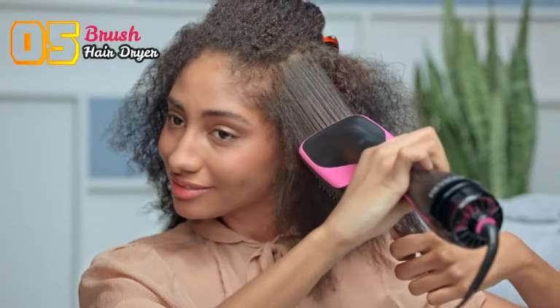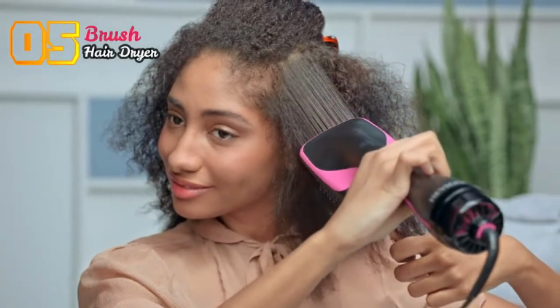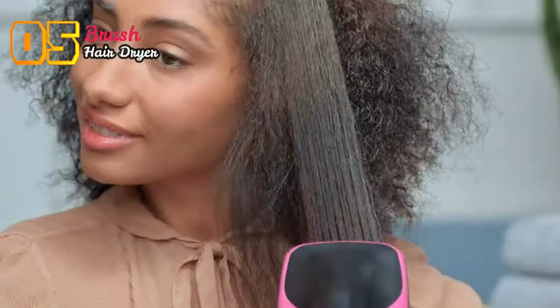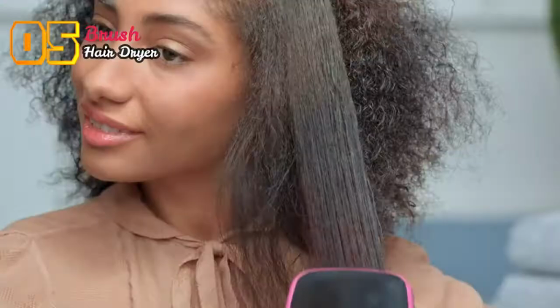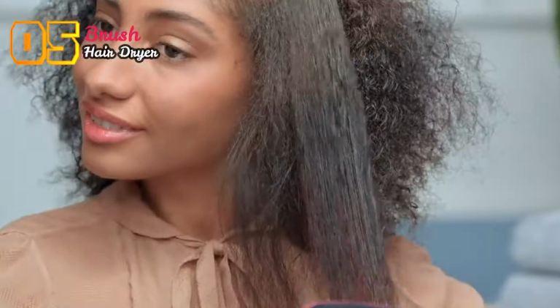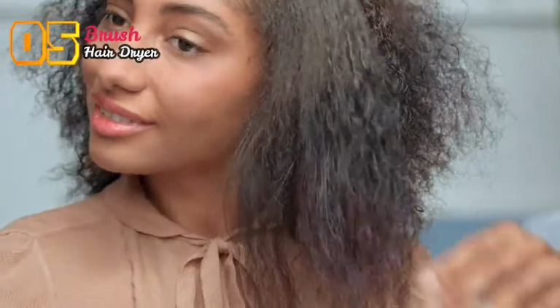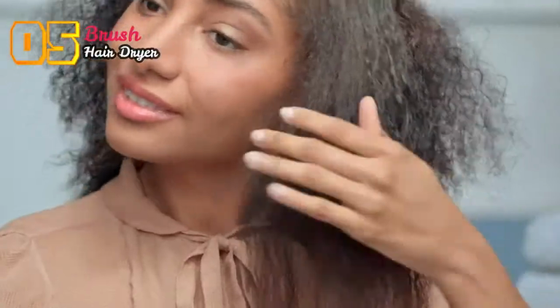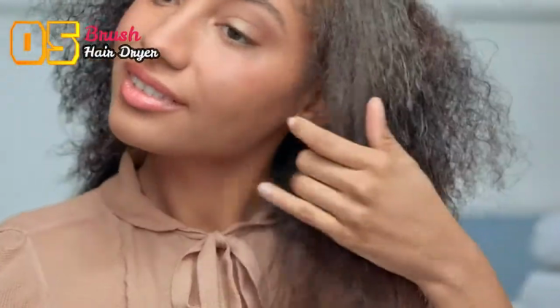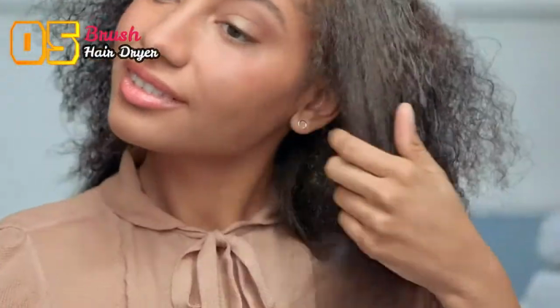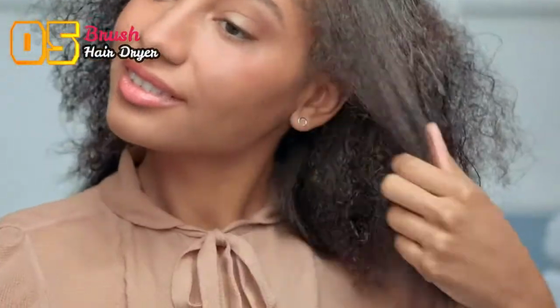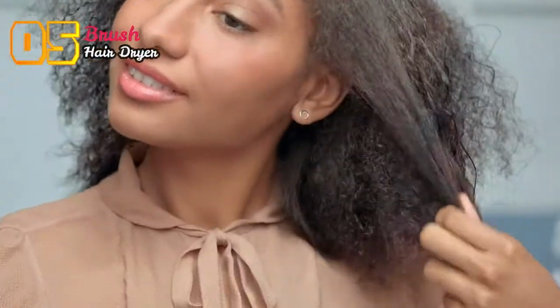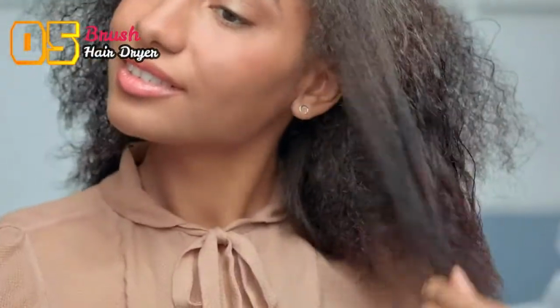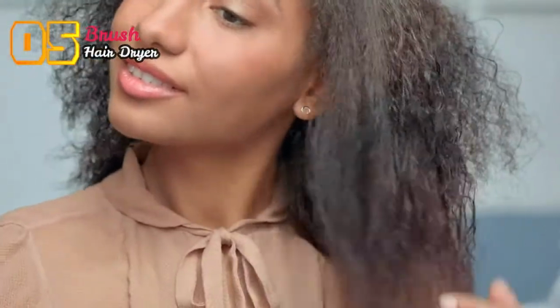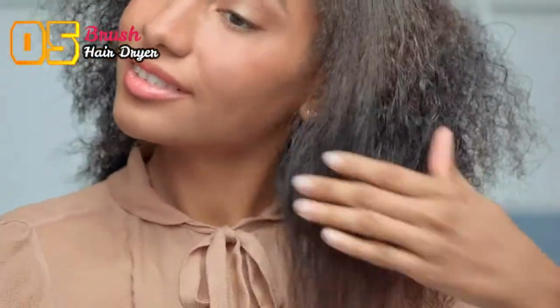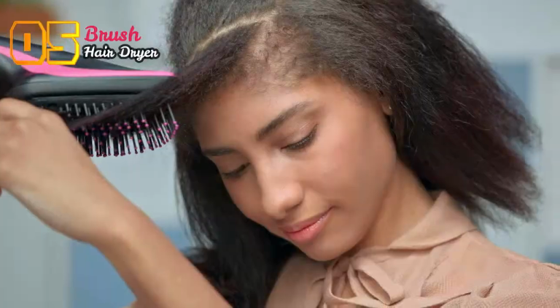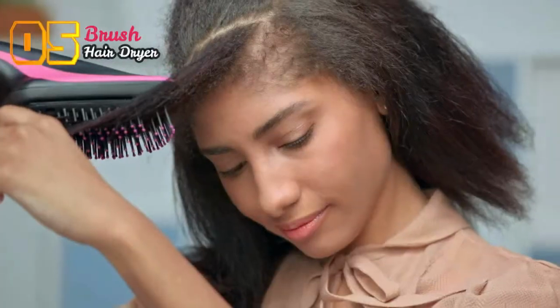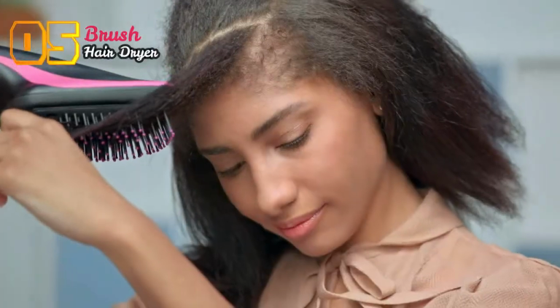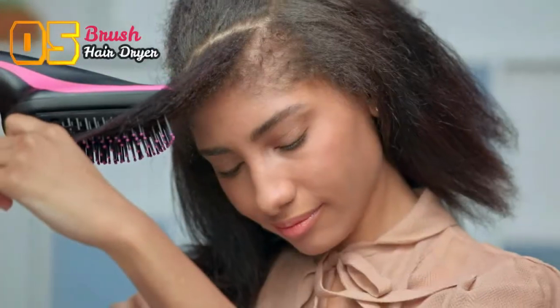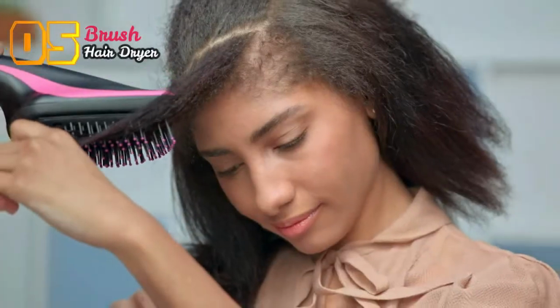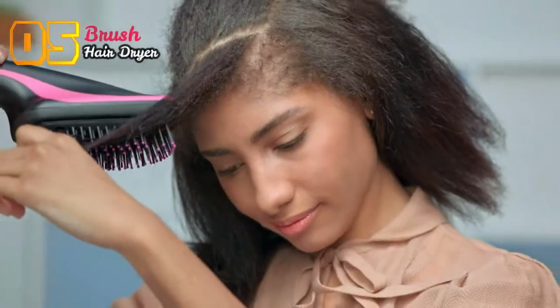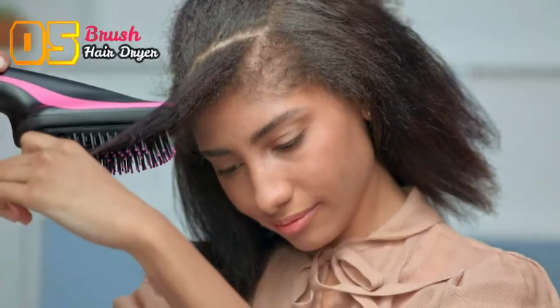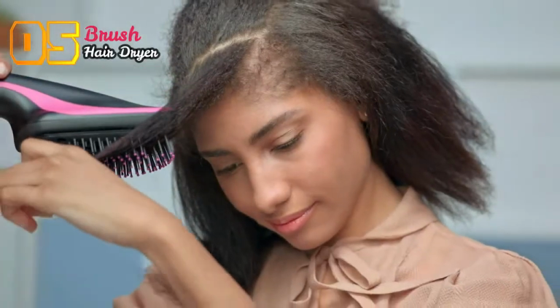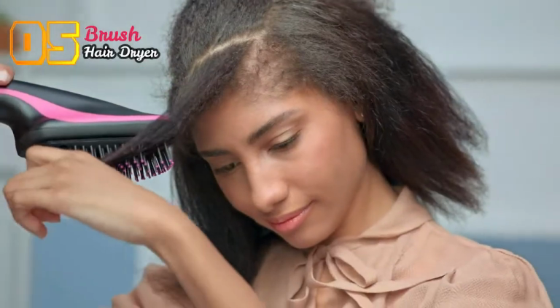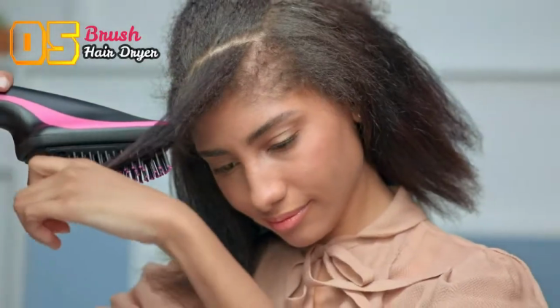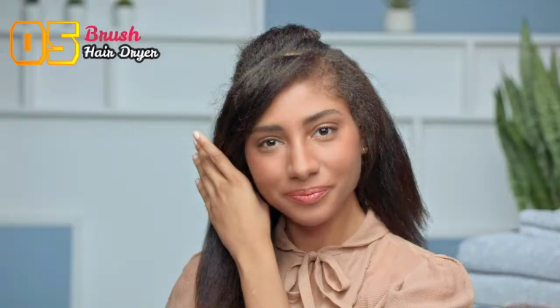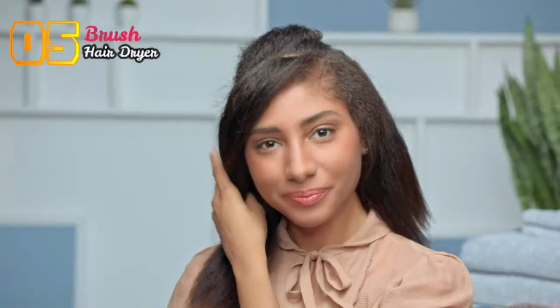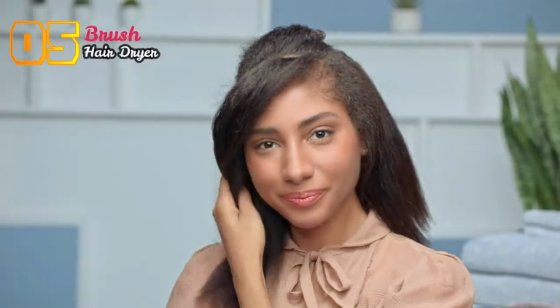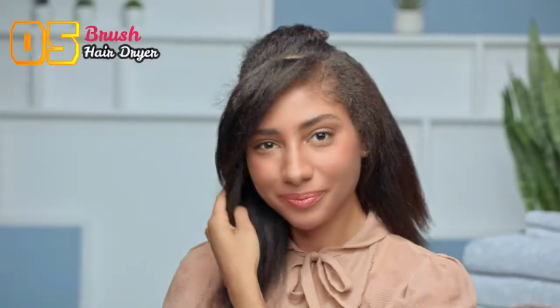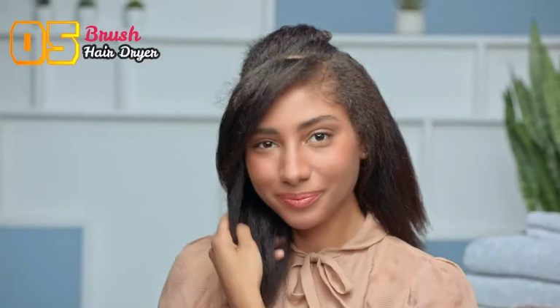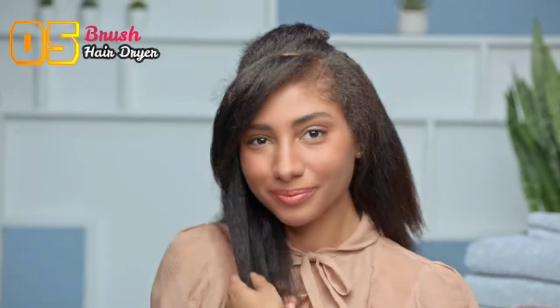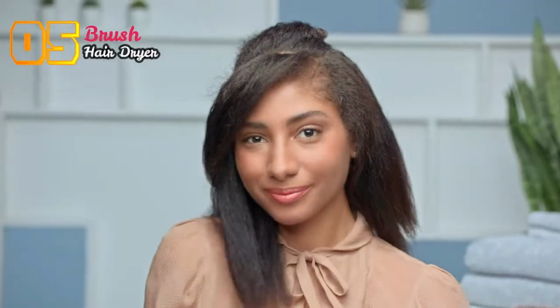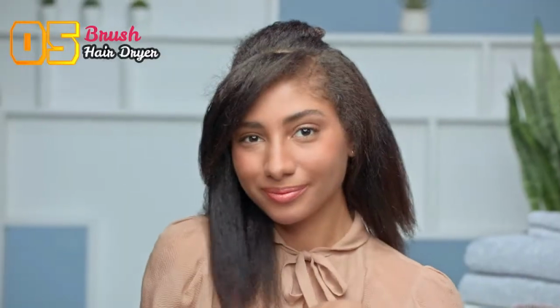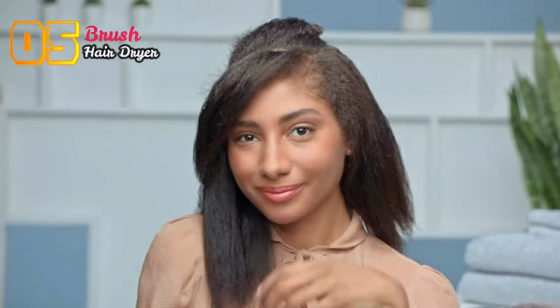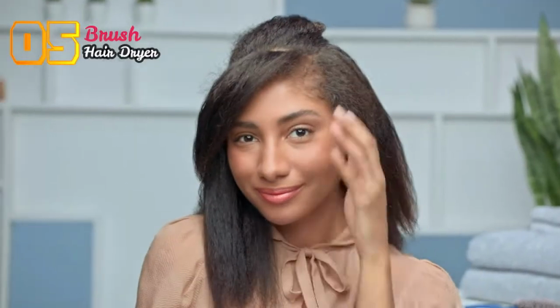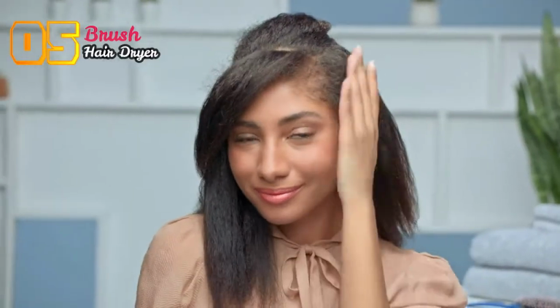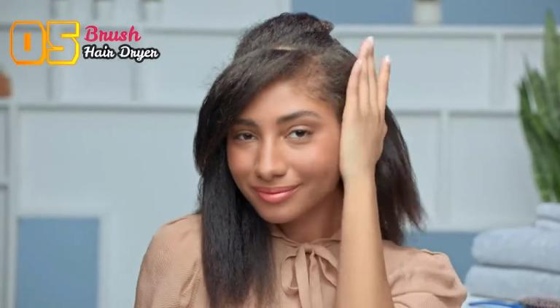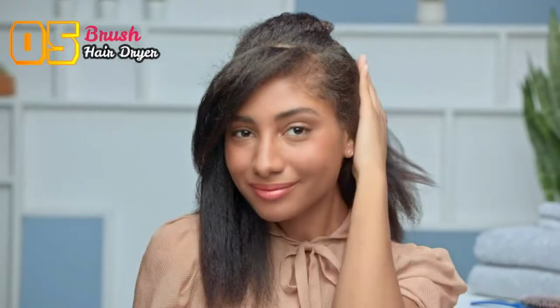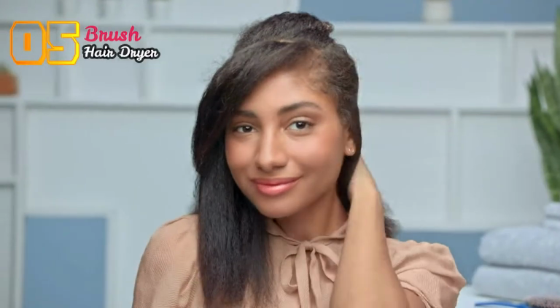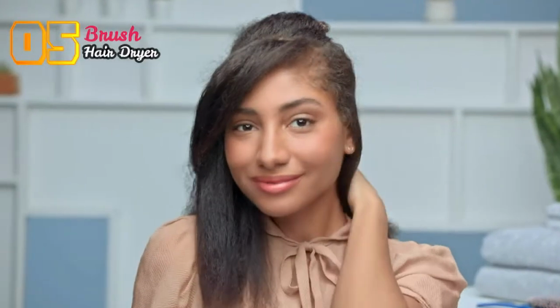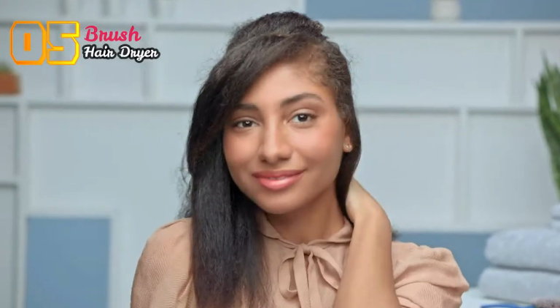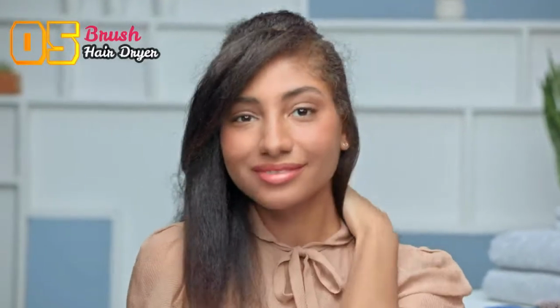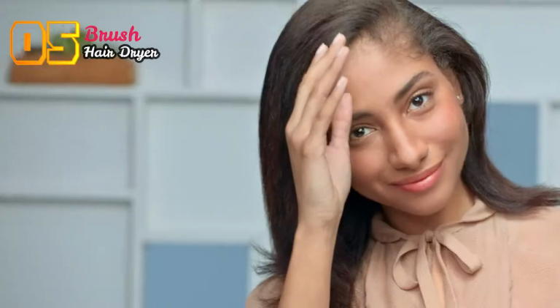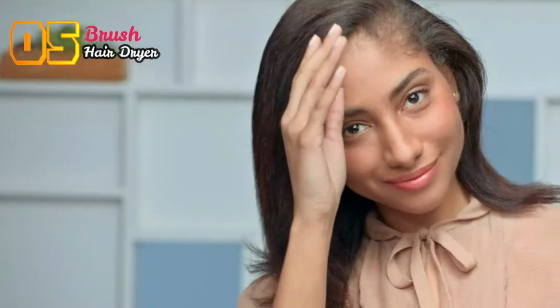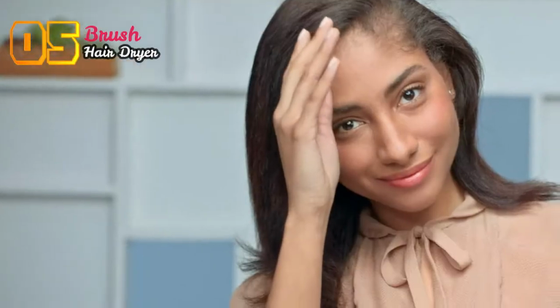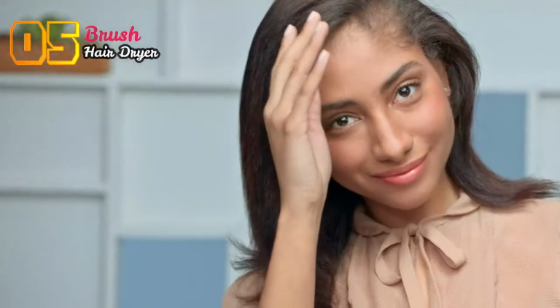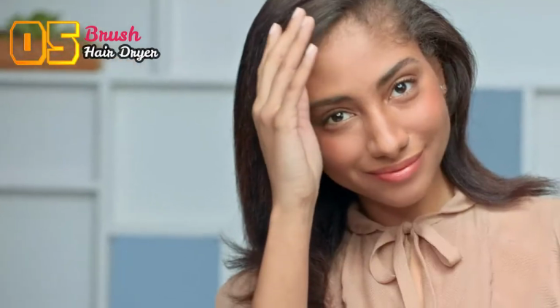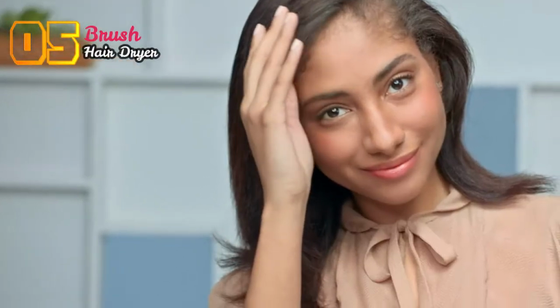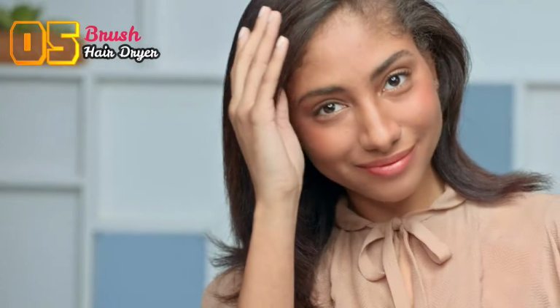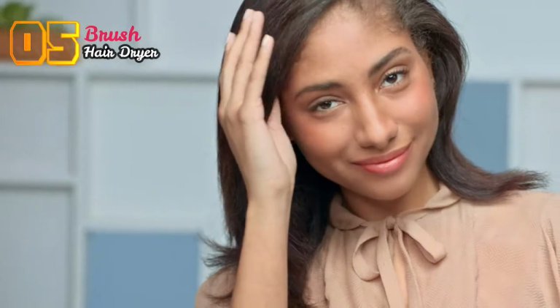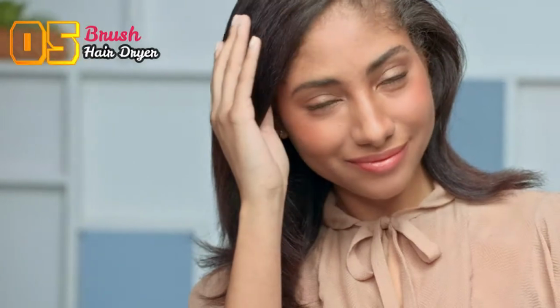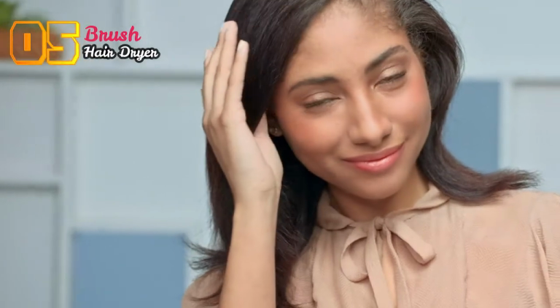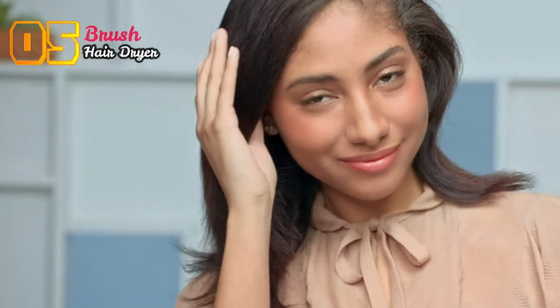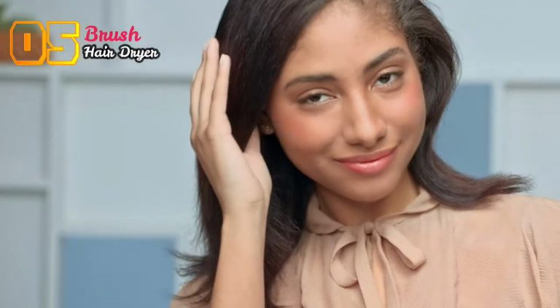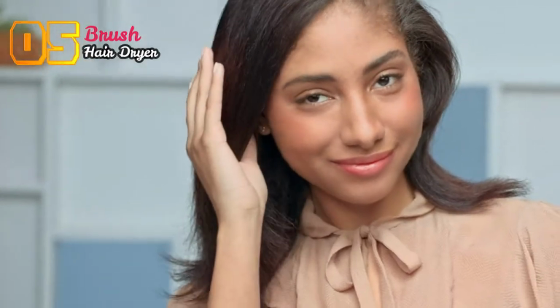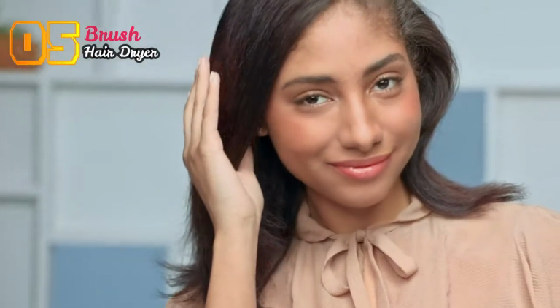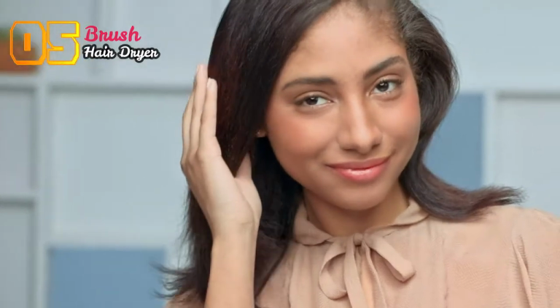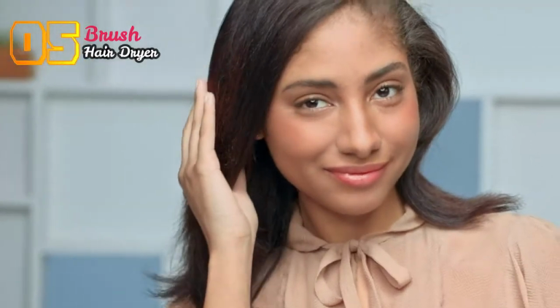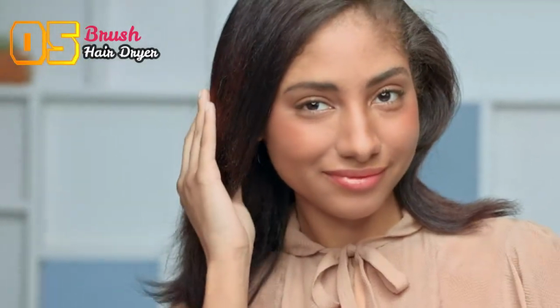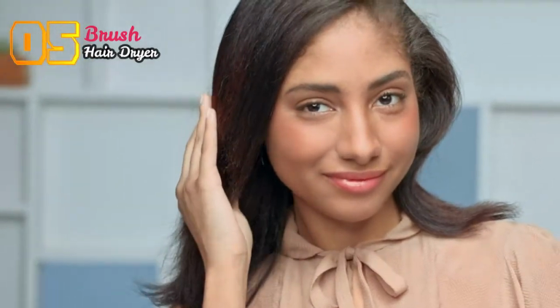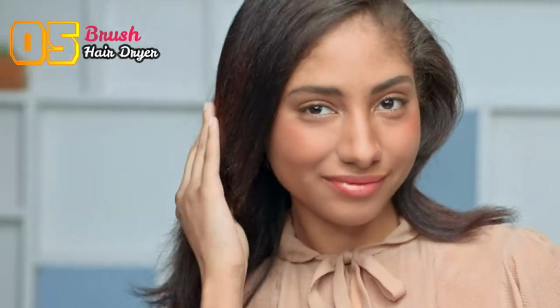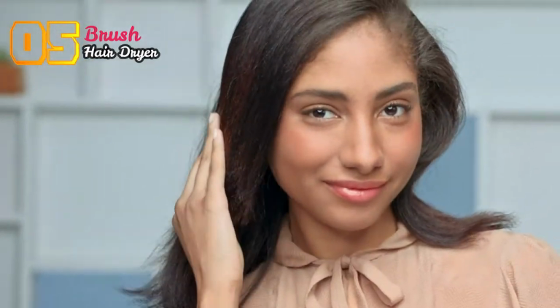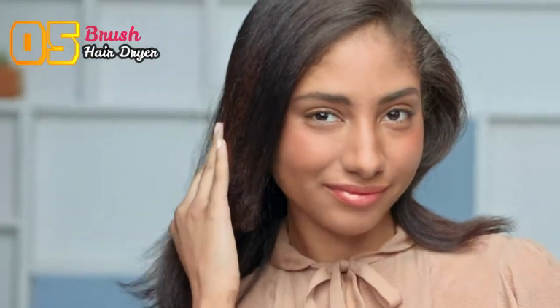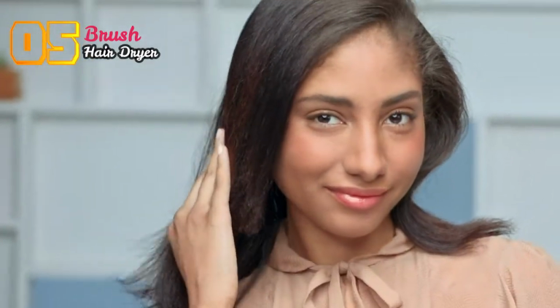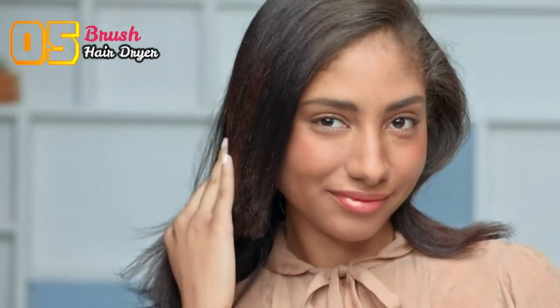The large paddle brush will detangle and smooth as you go, so your hair is nice and shiny. When you're done, add a bit of oil for definition and shine.